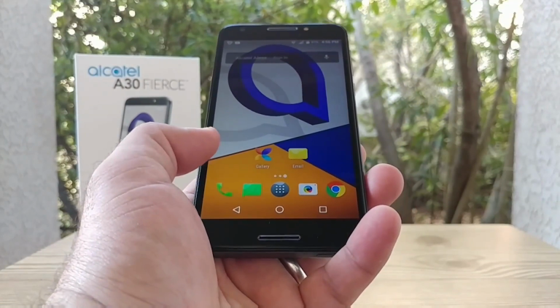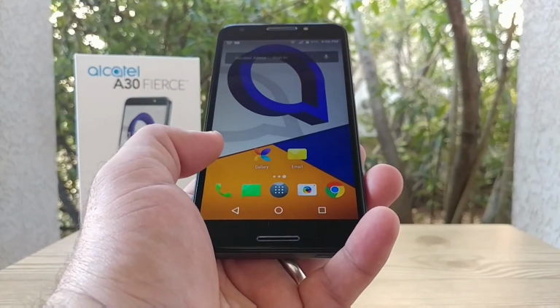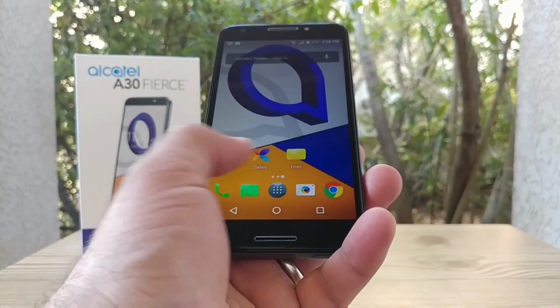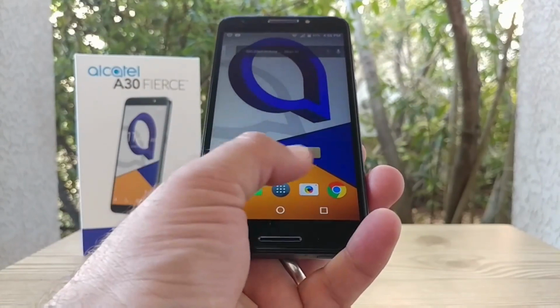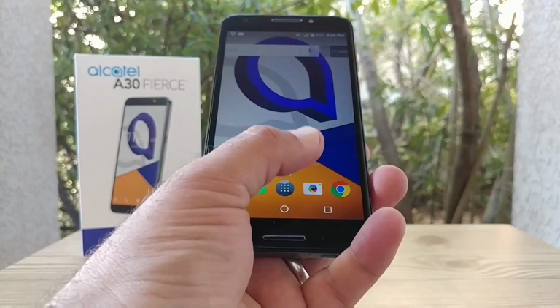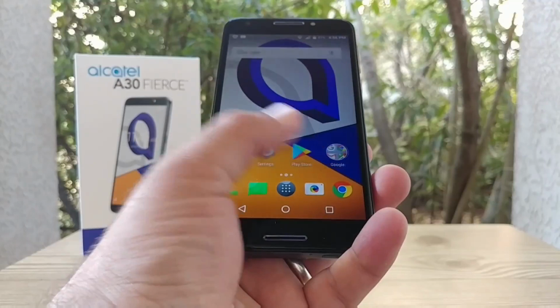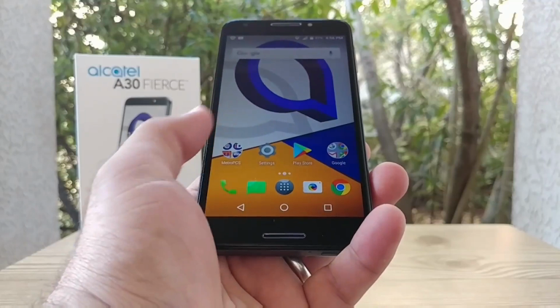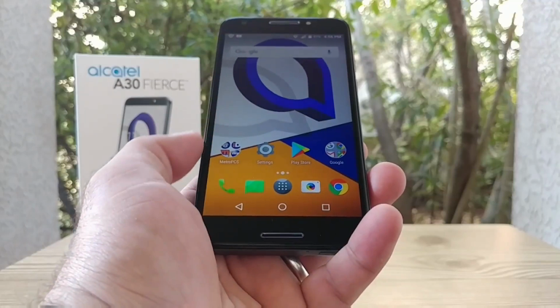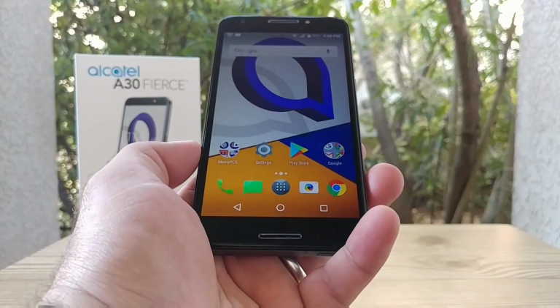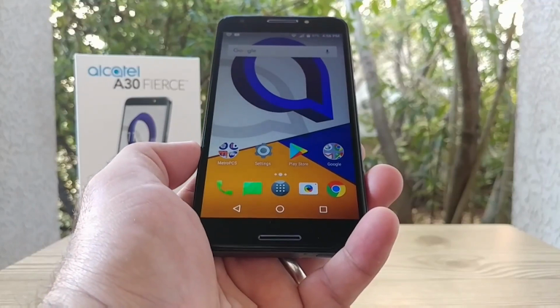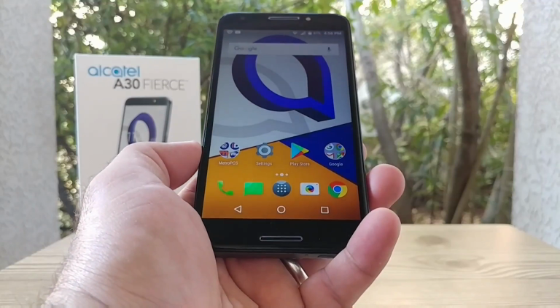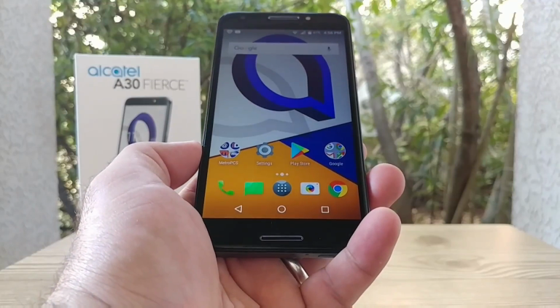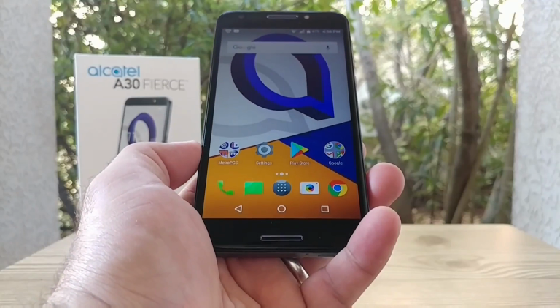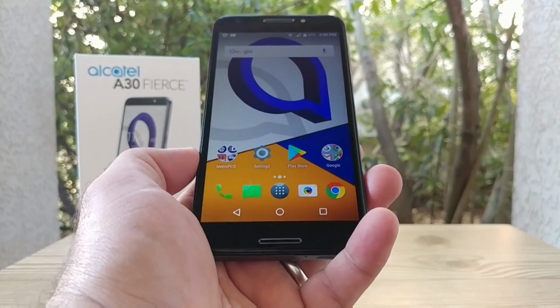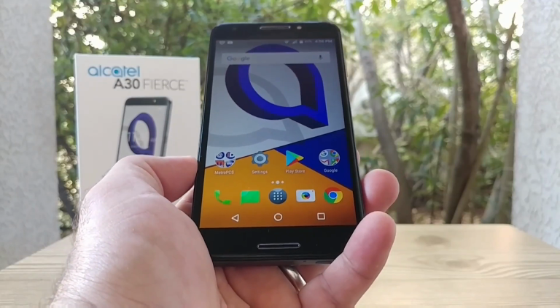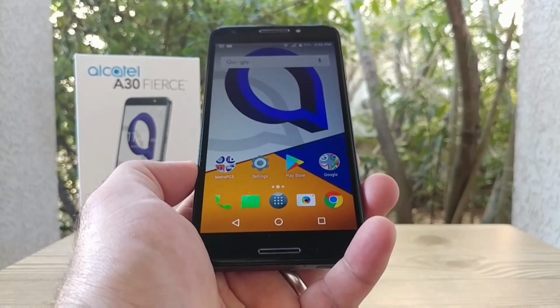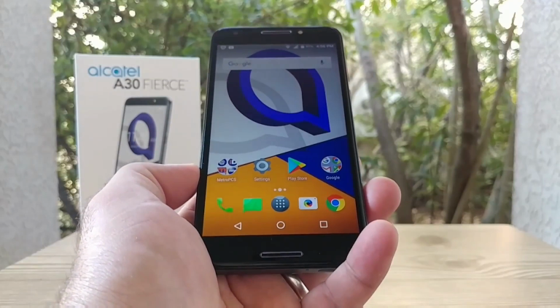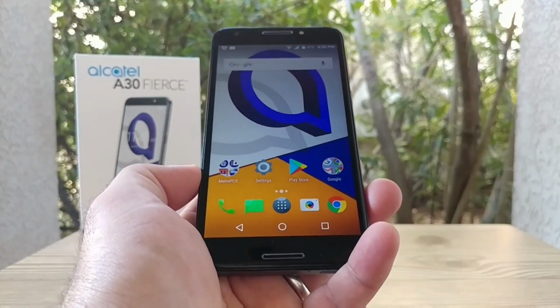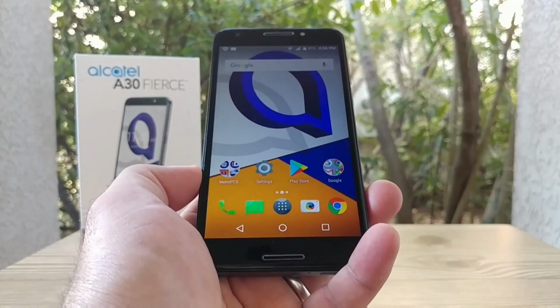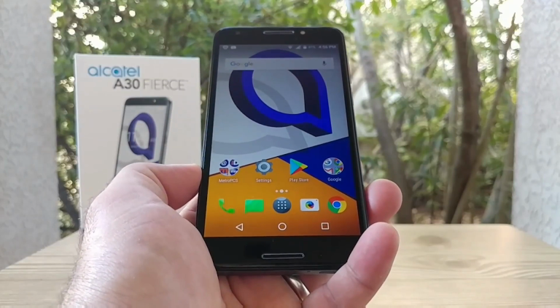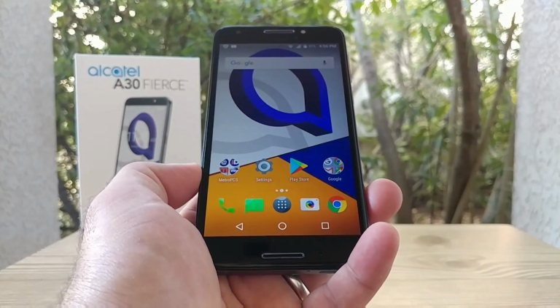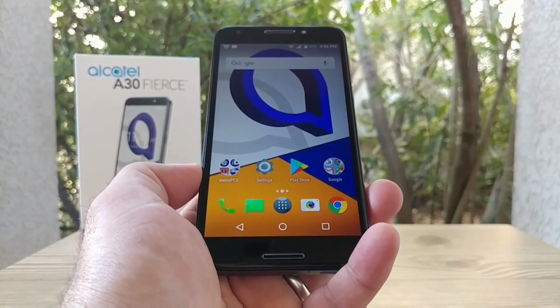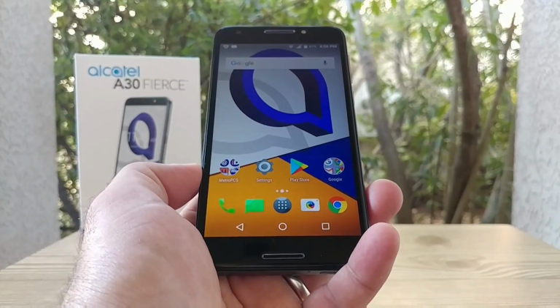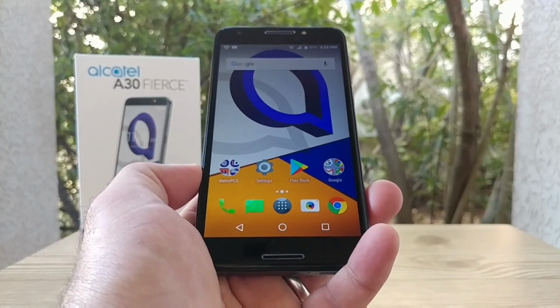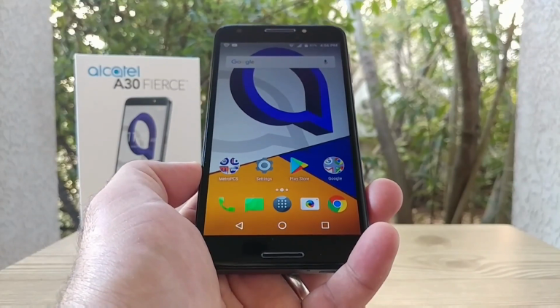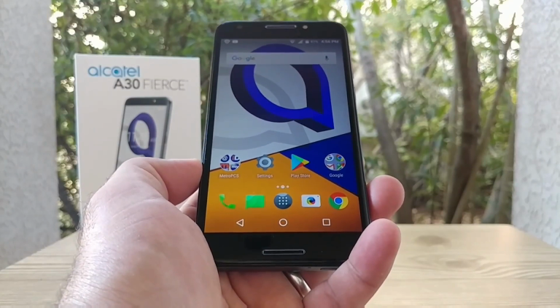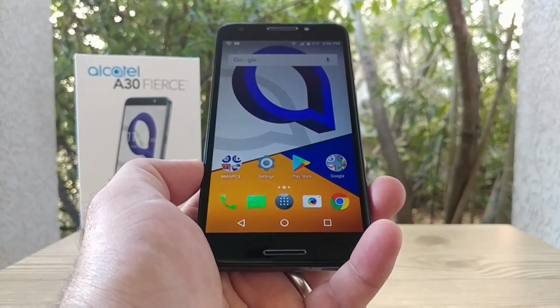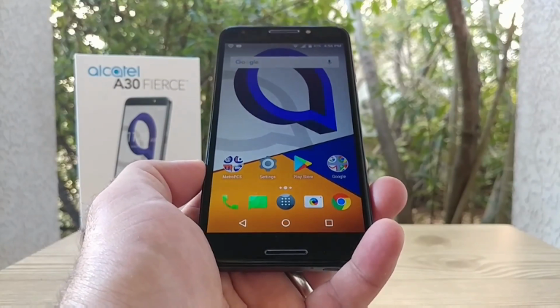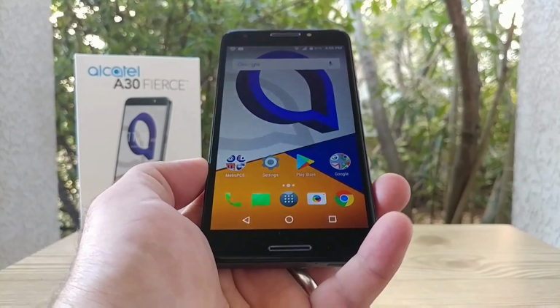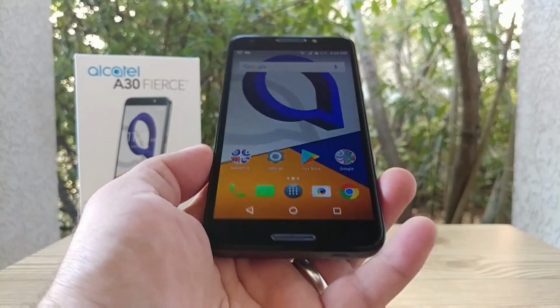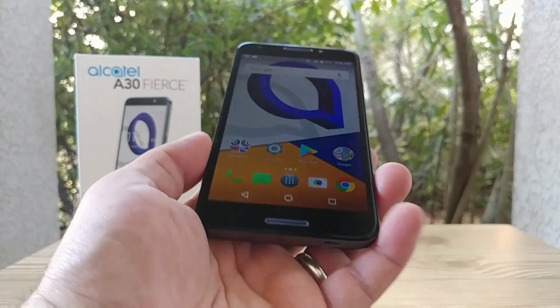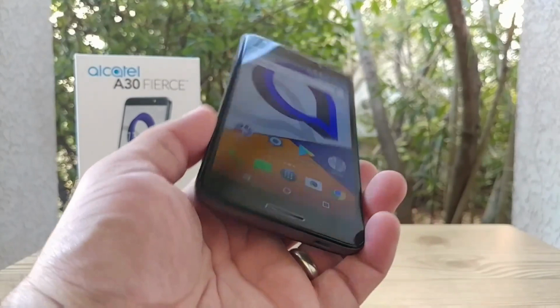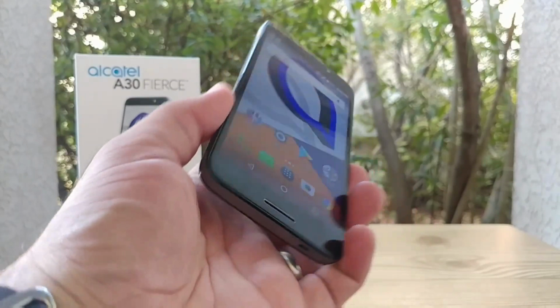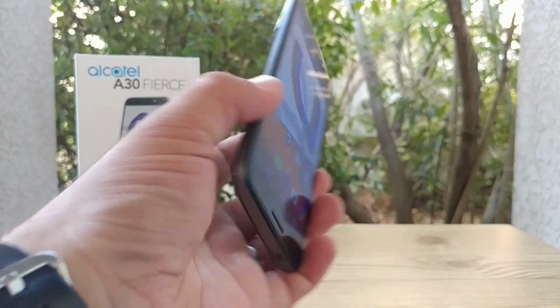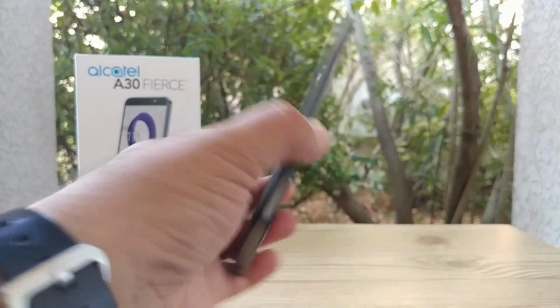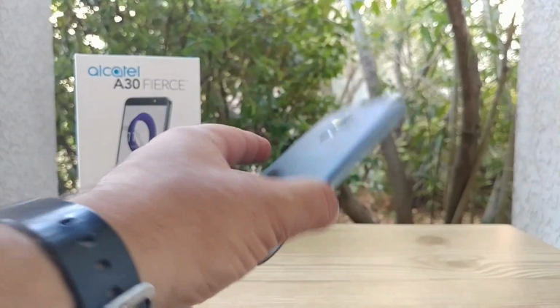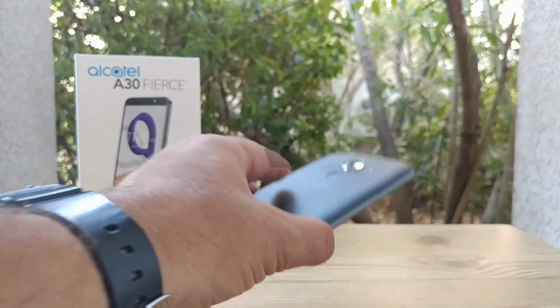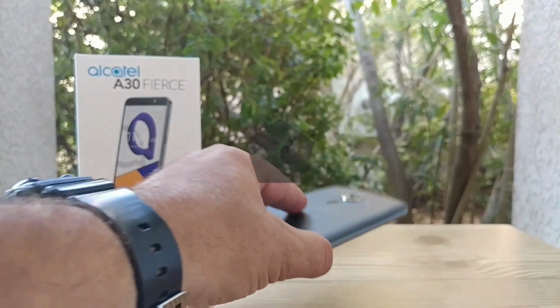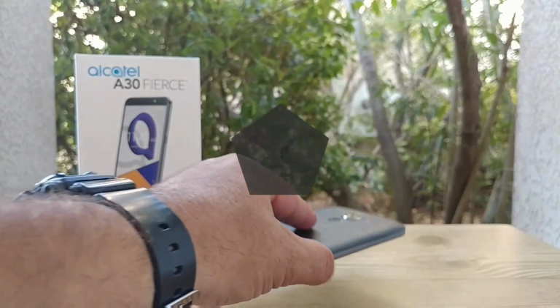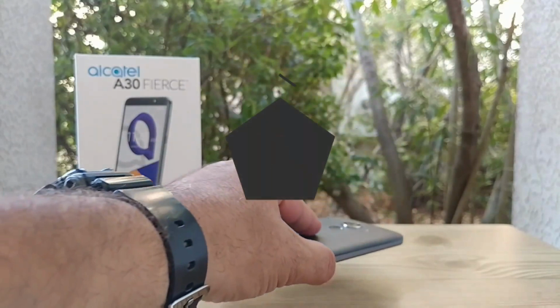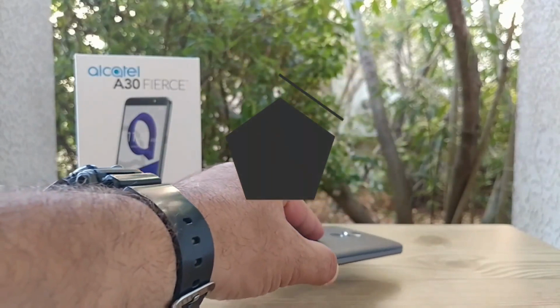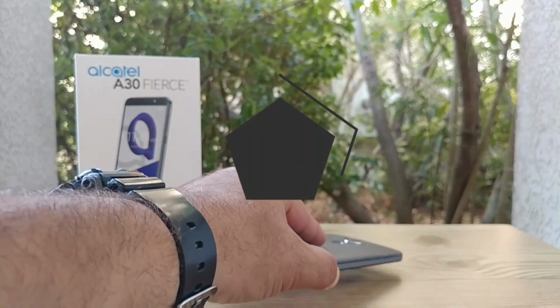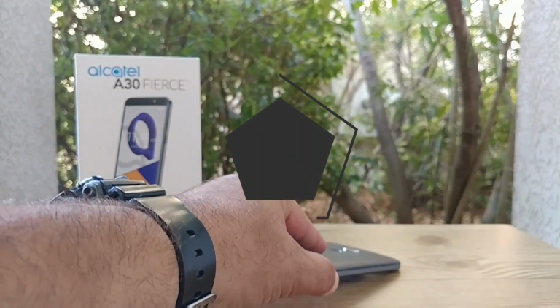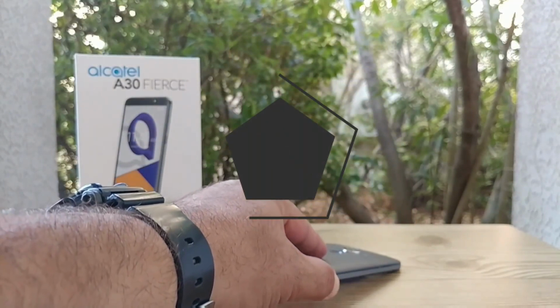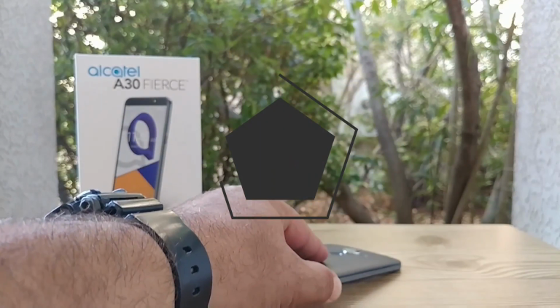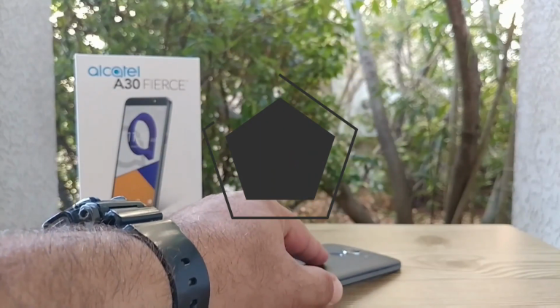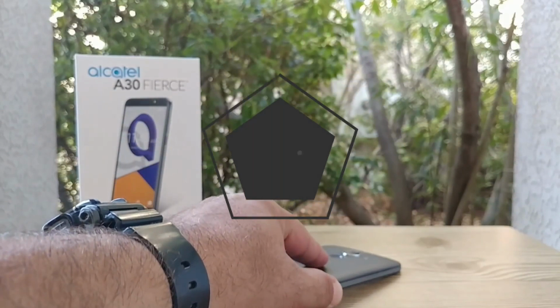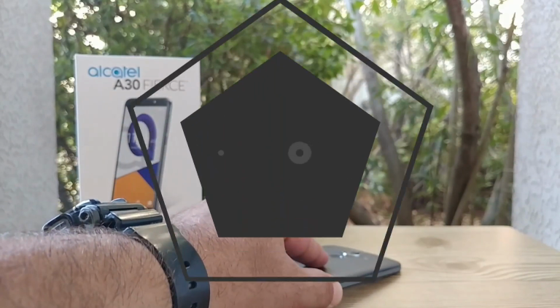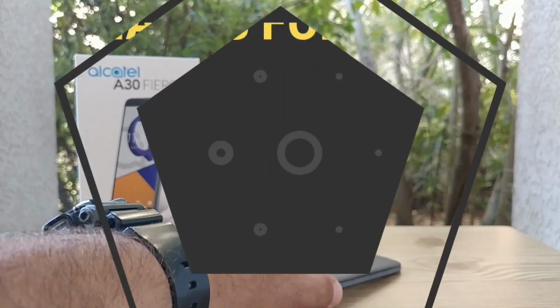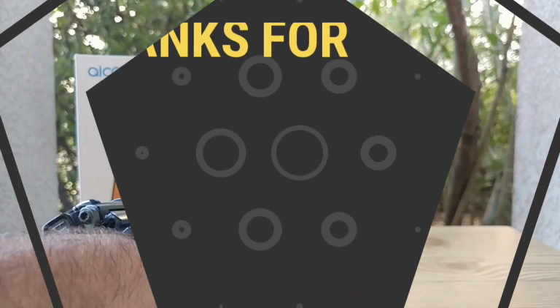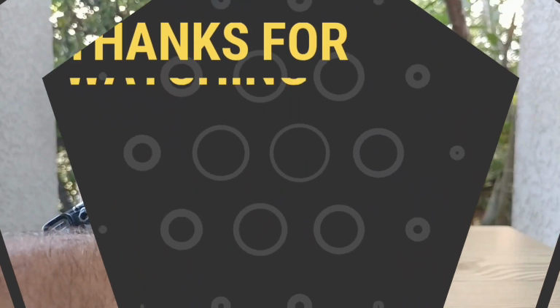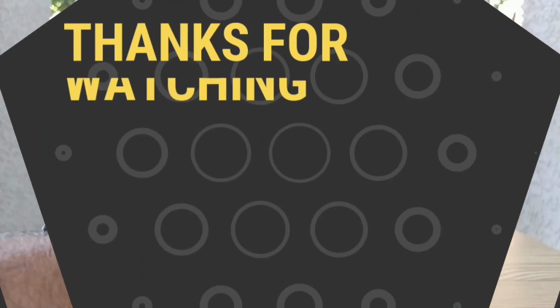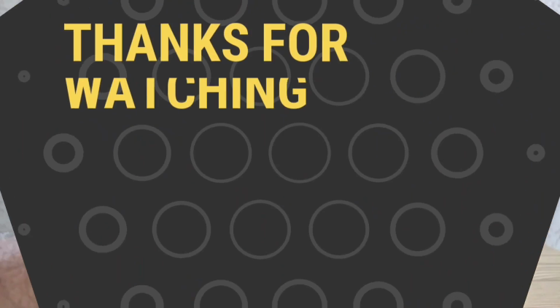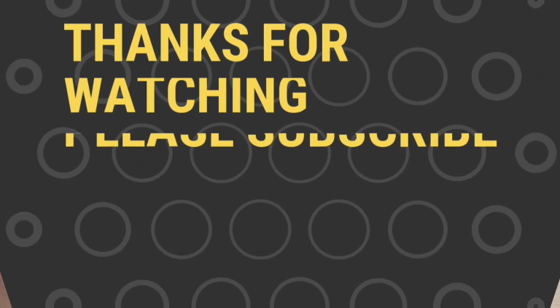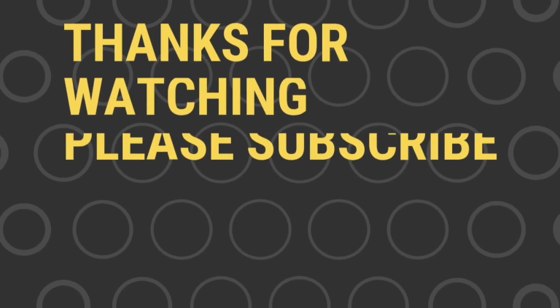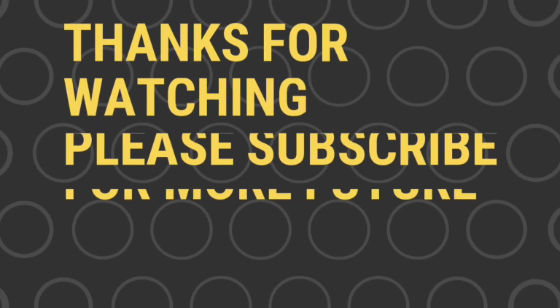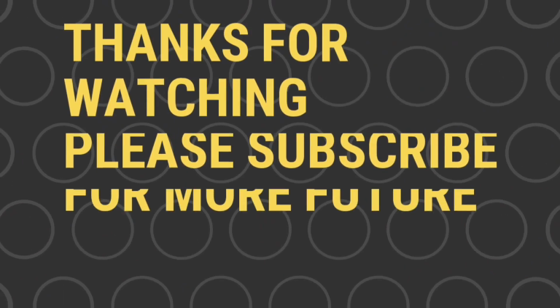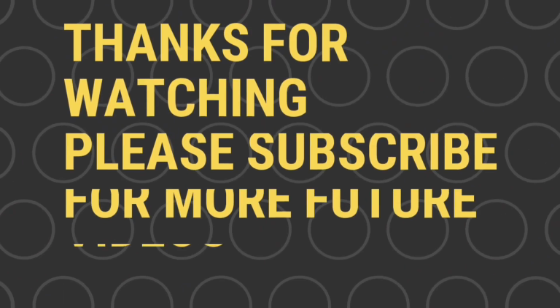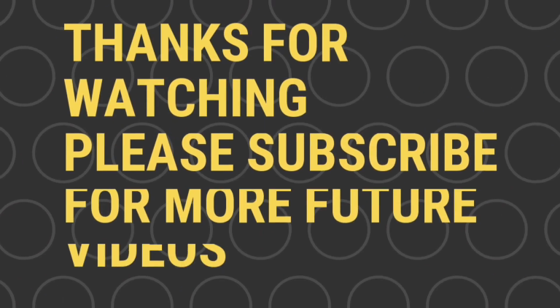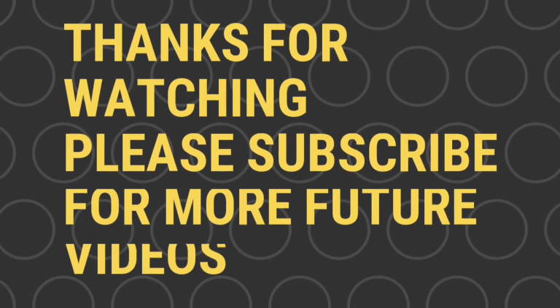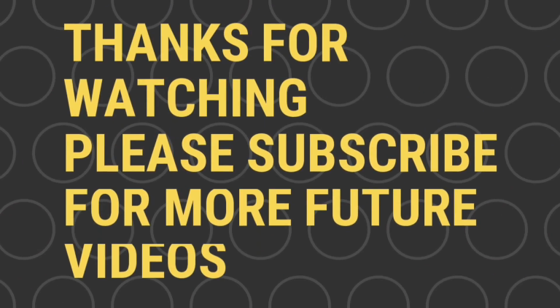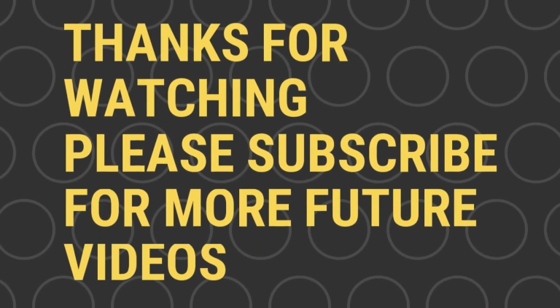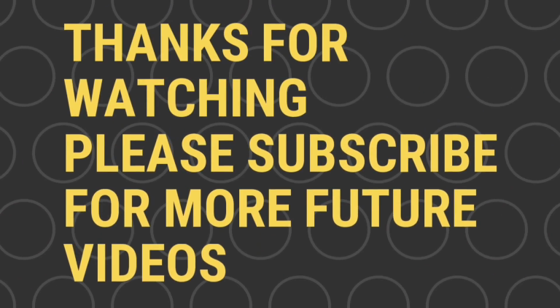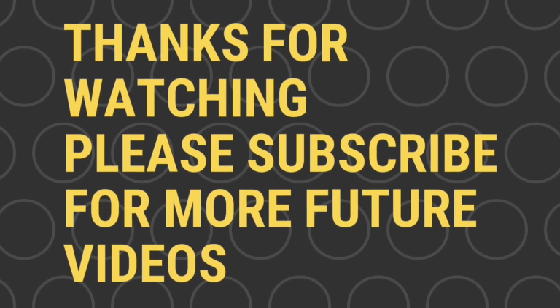If you enjoyed the video, please hit that thumbs up button and subscribe to the channel for more future videos. This is Paul Tech, and I'll talk to you in the next one.